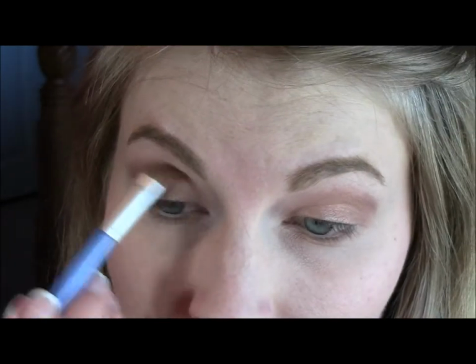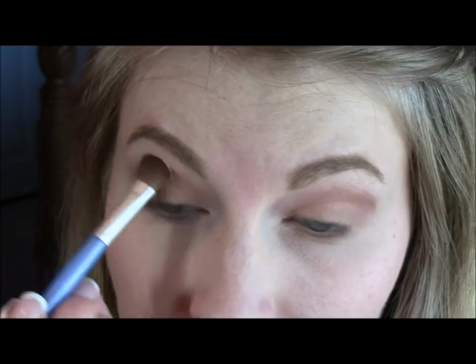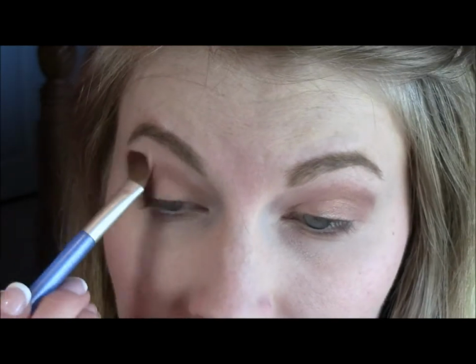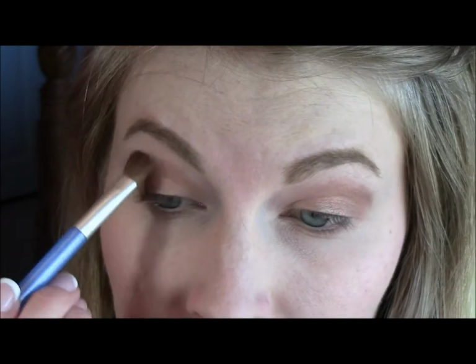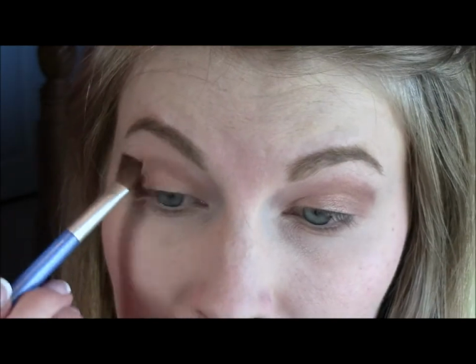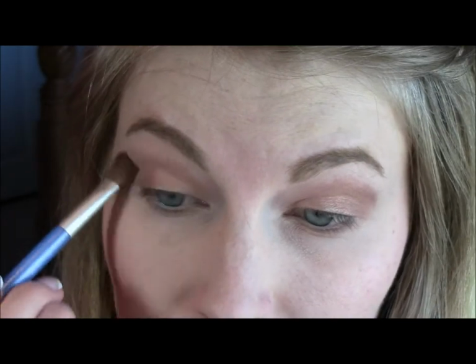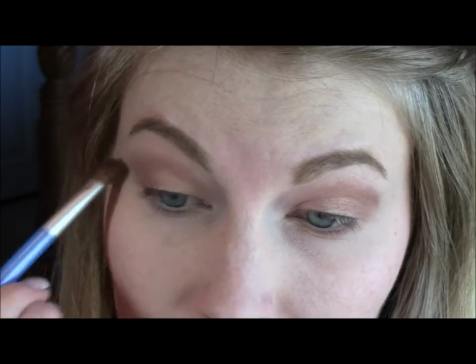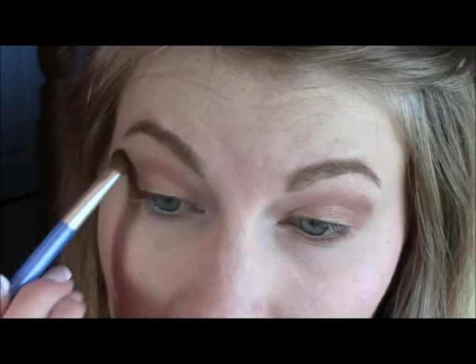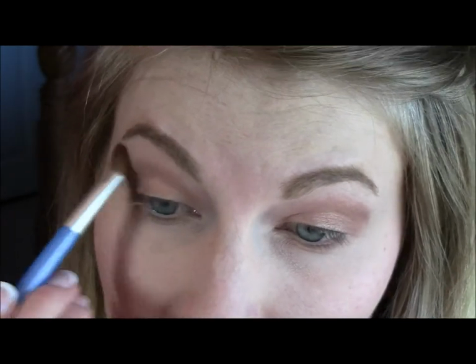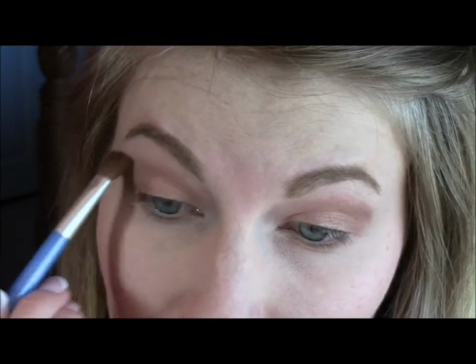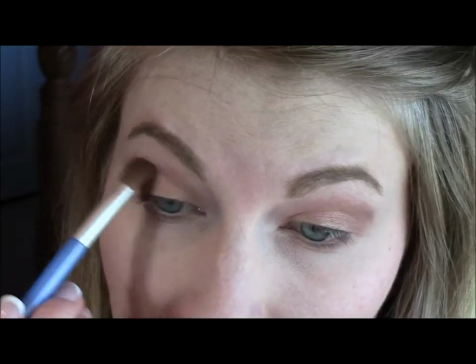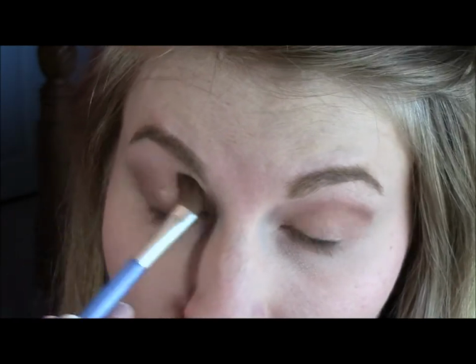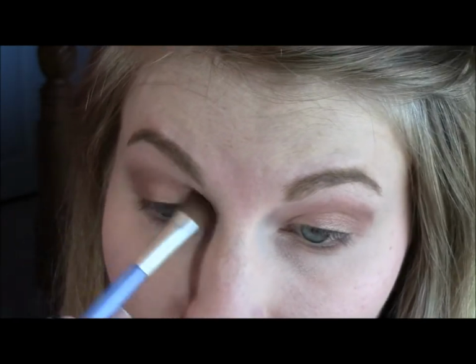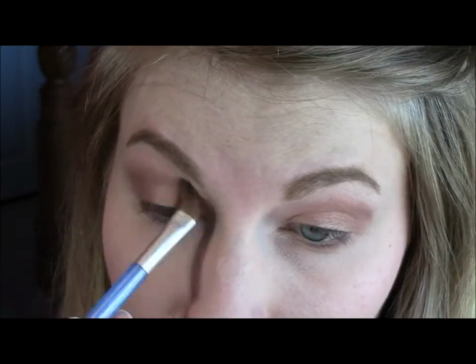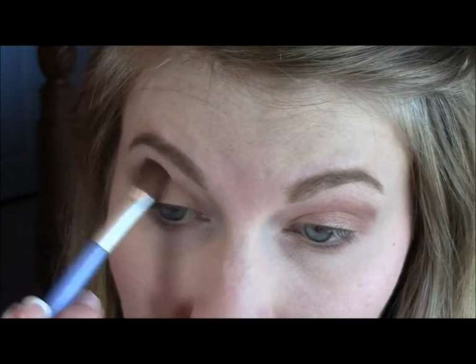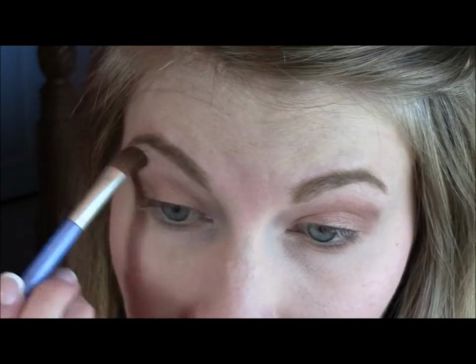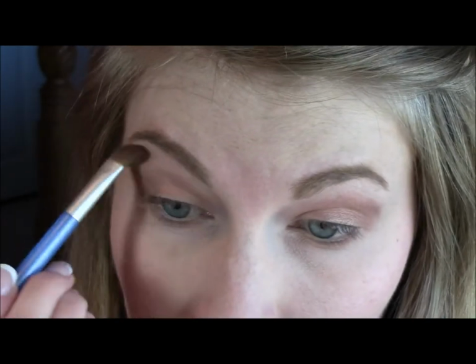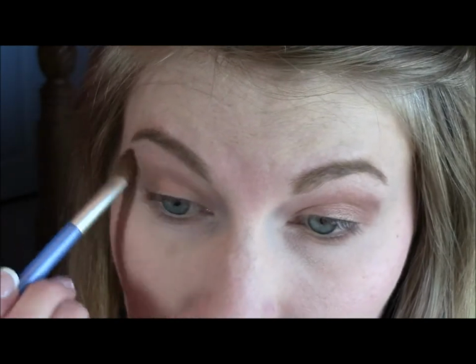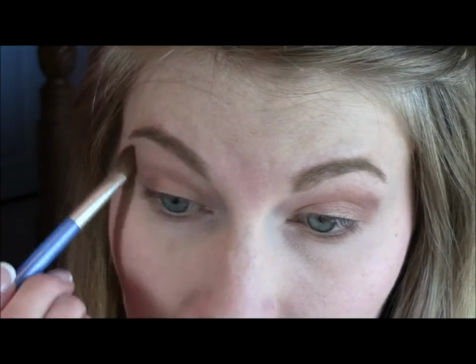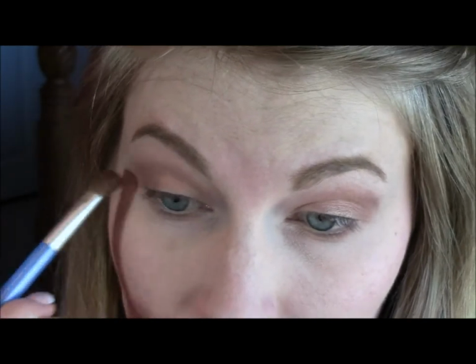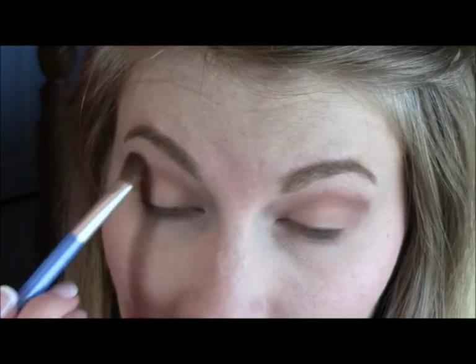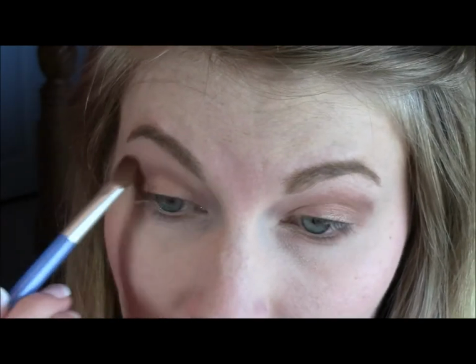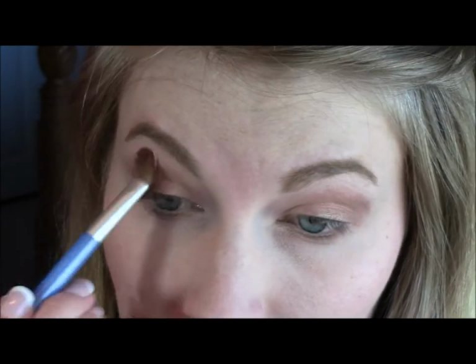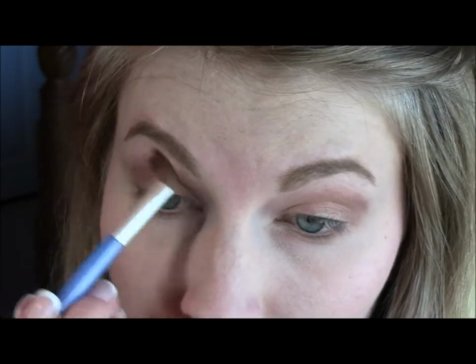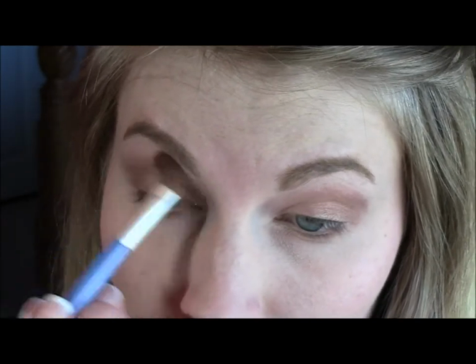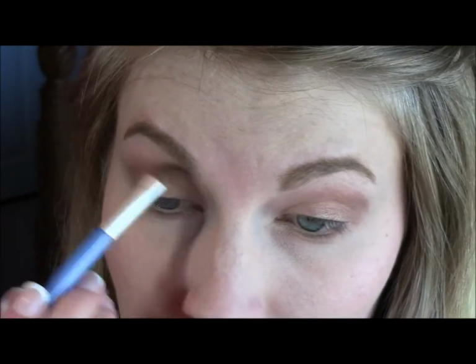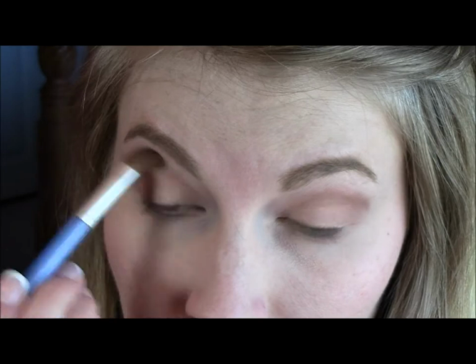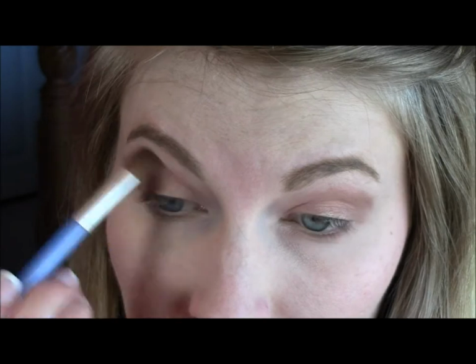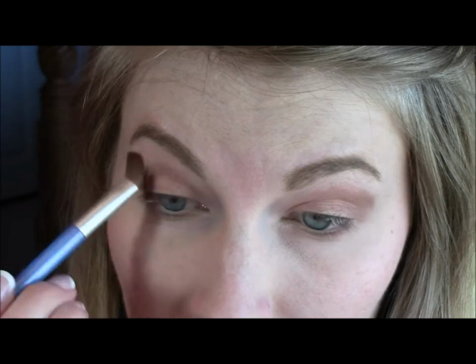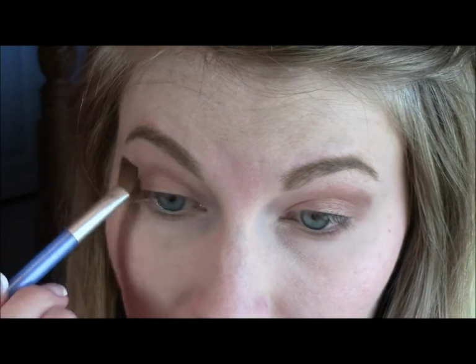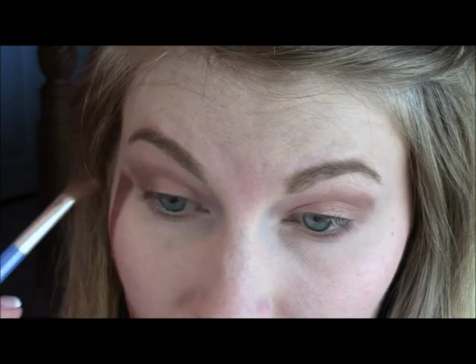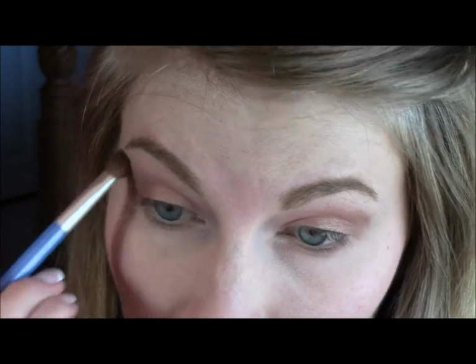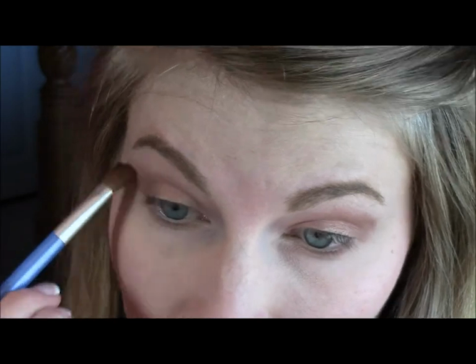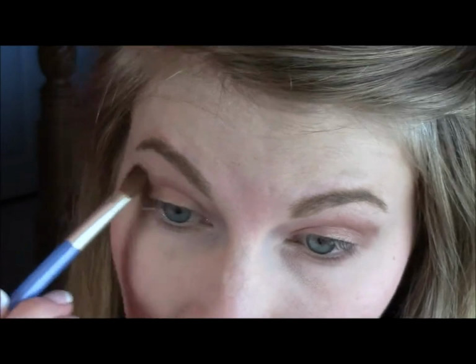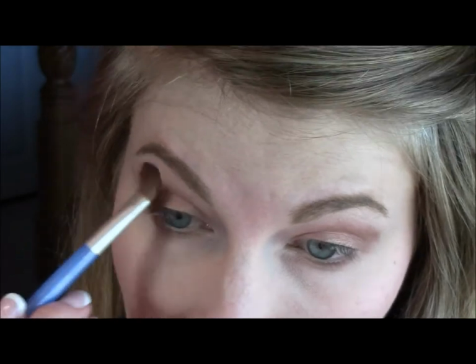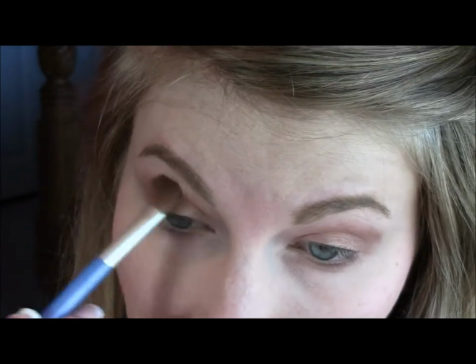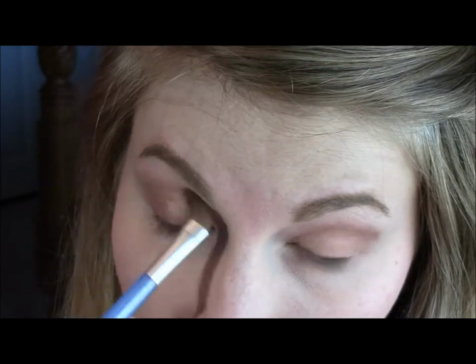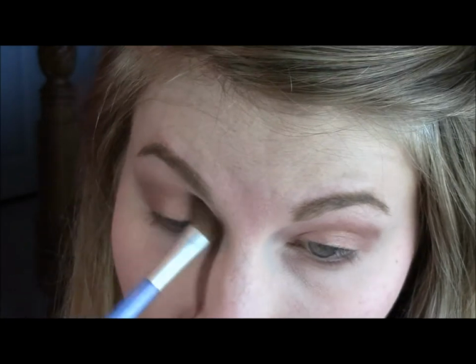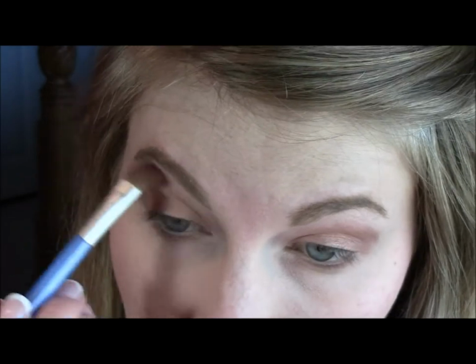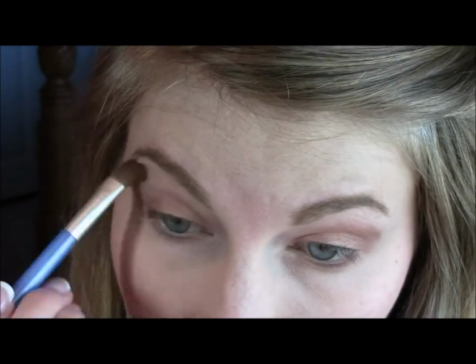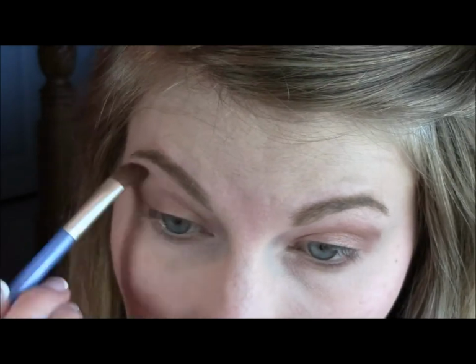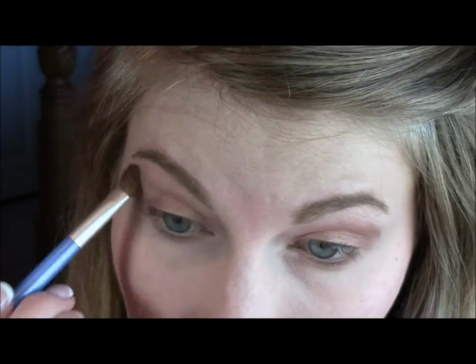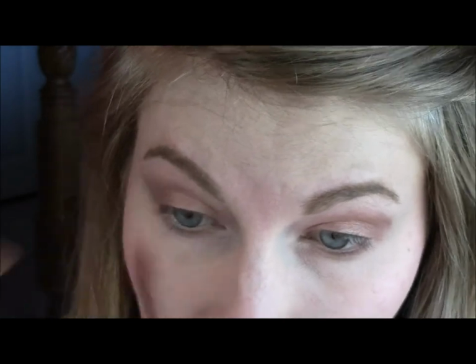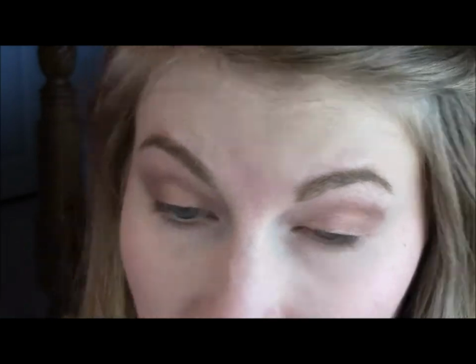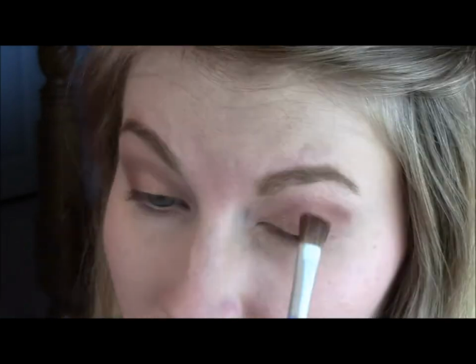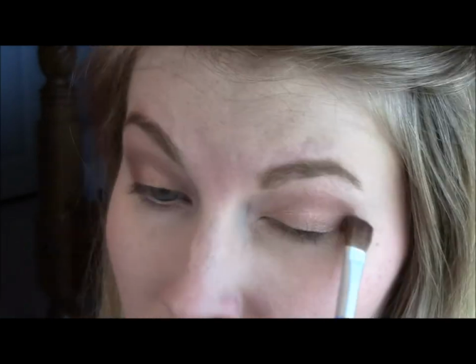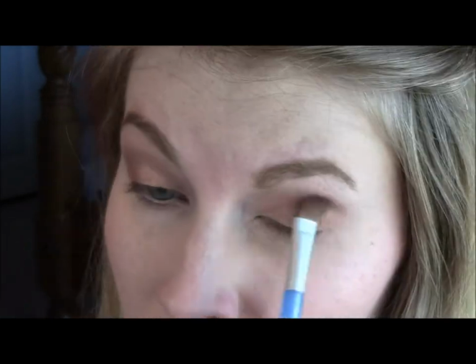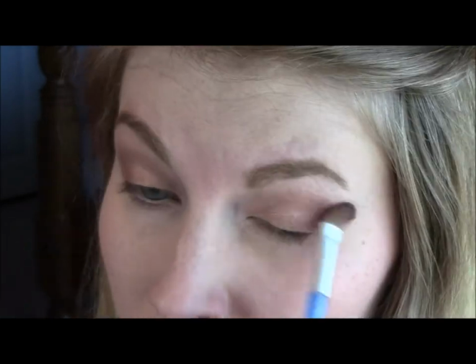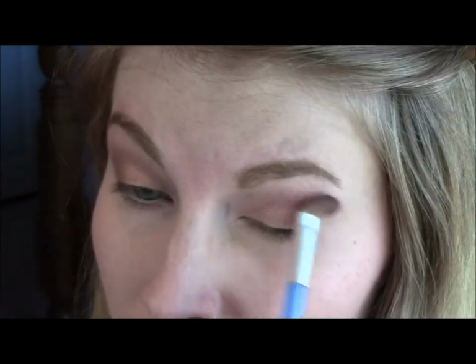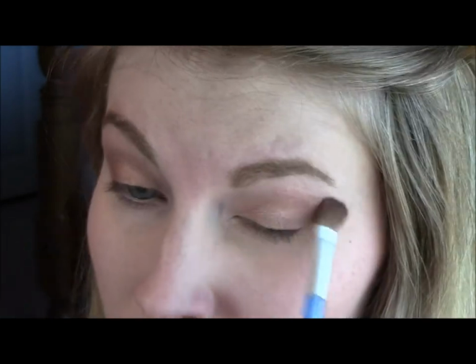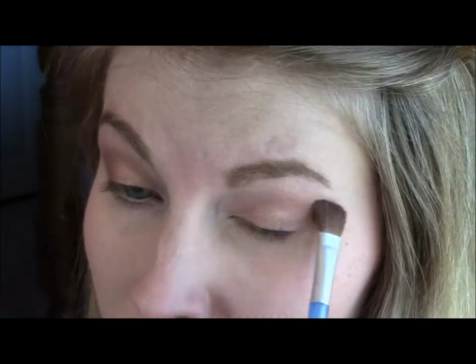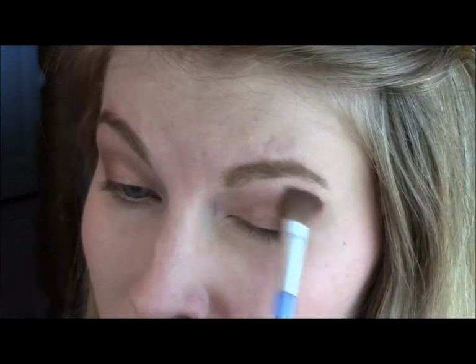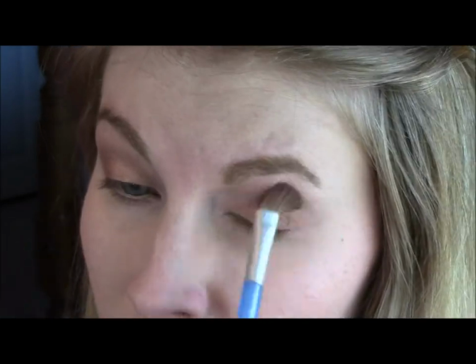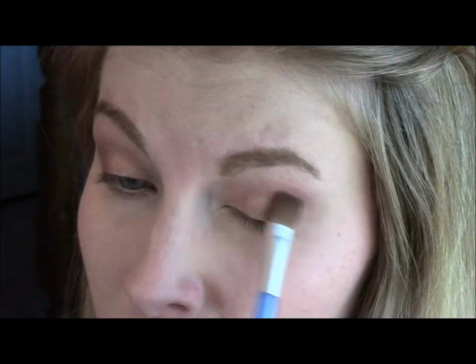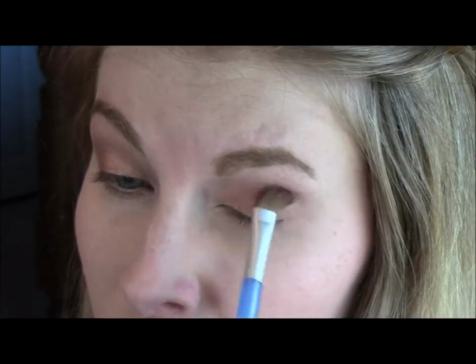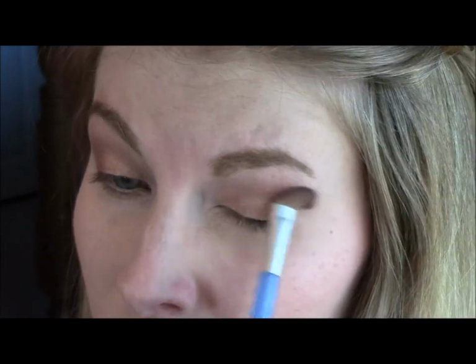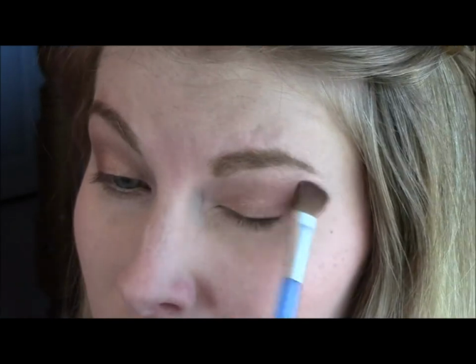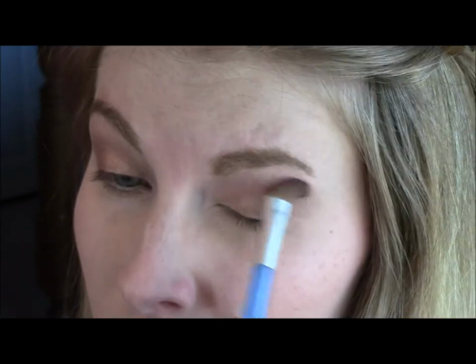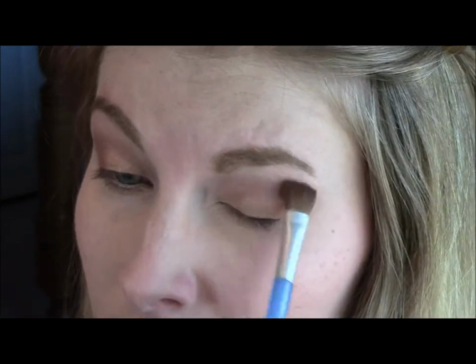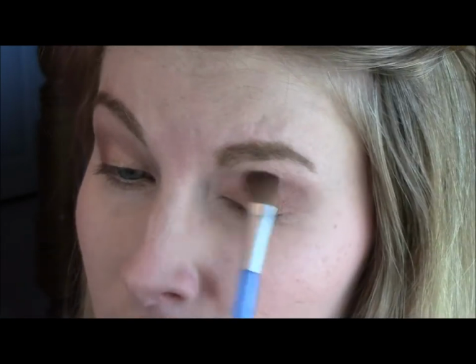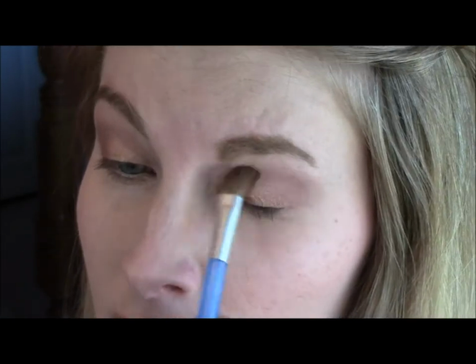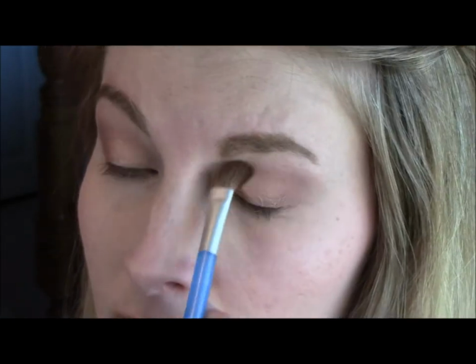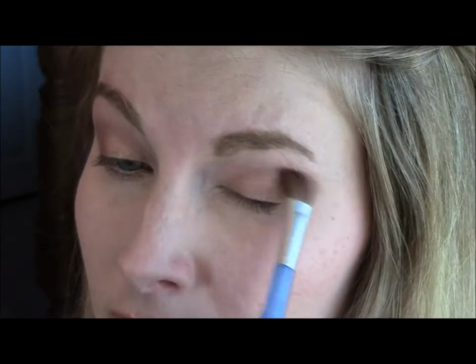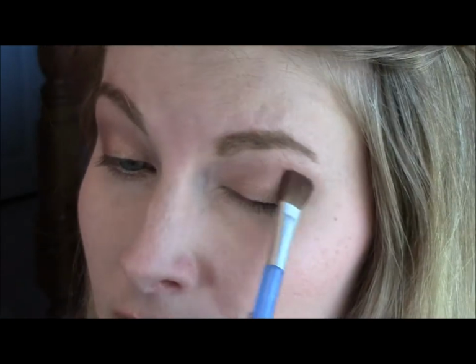I'm using a fluffy brush to blend that out so it's not so harsh, because this is a daytime look — I don't want it to be too crazy or intense.